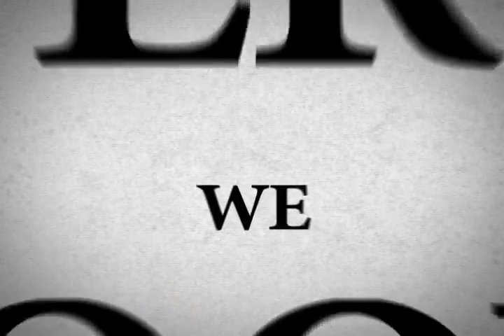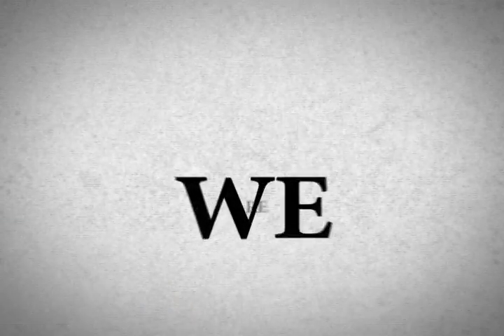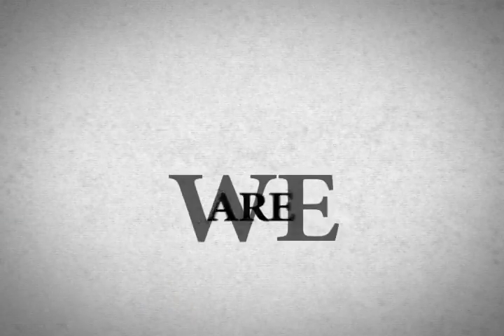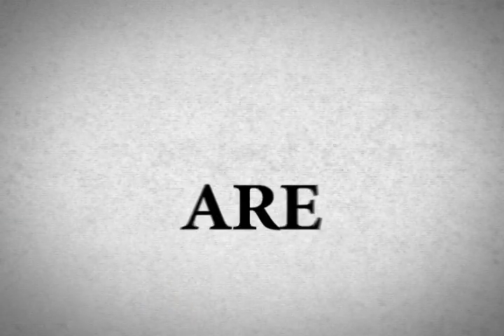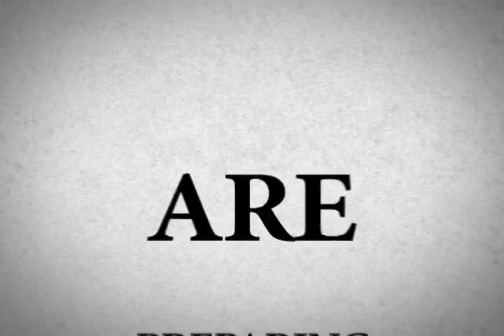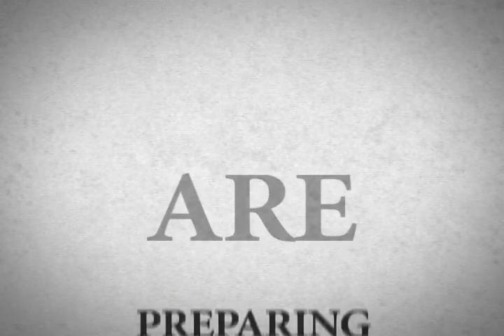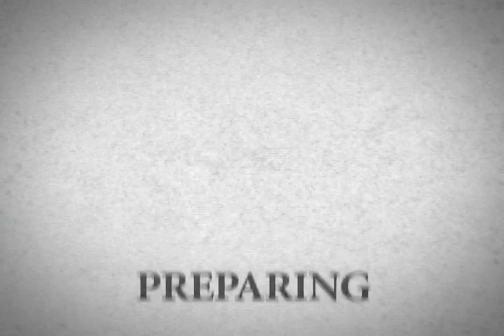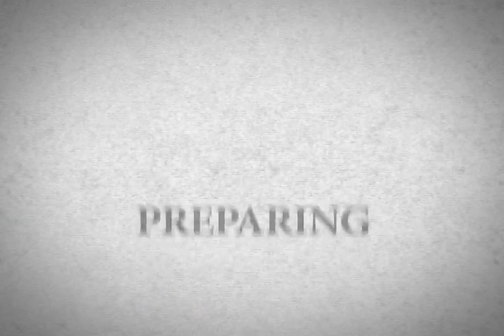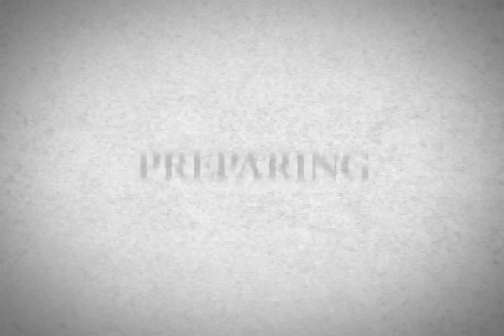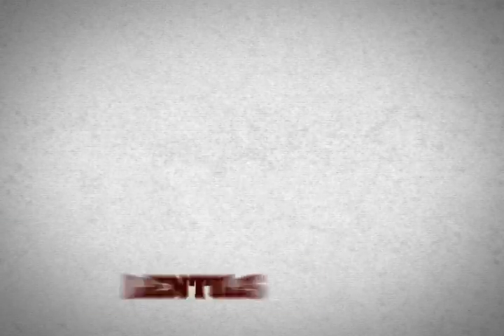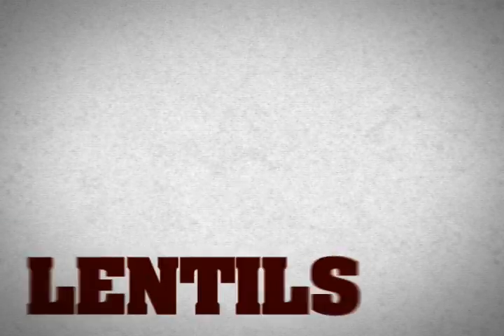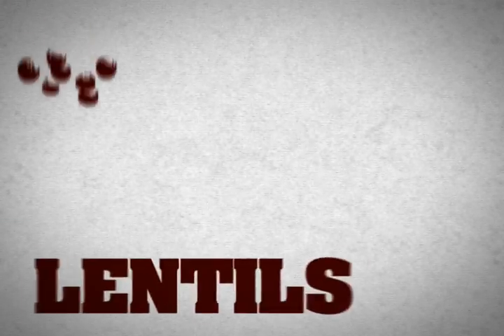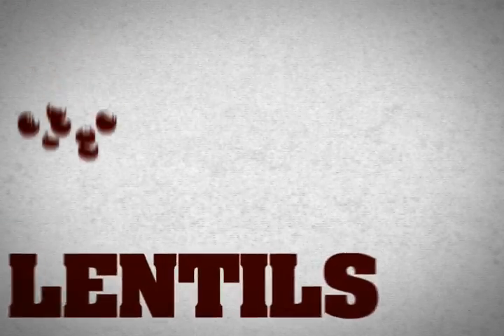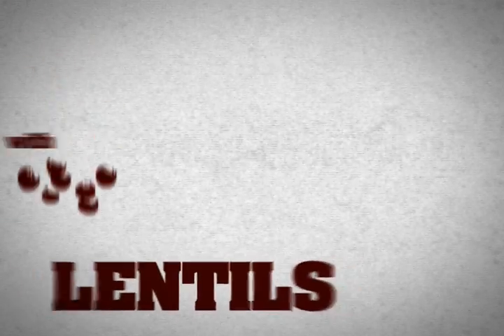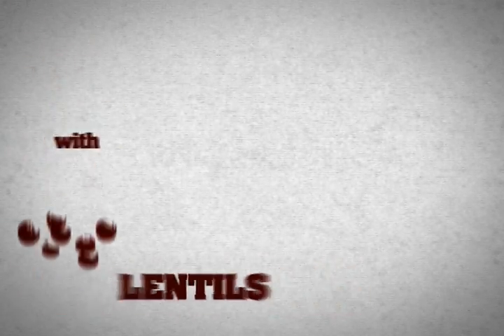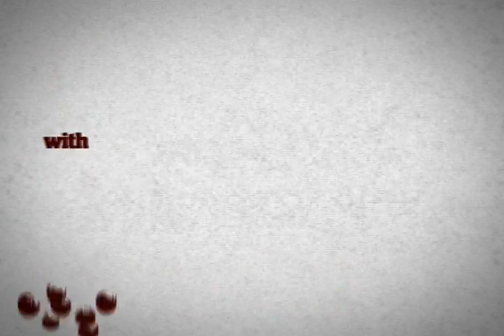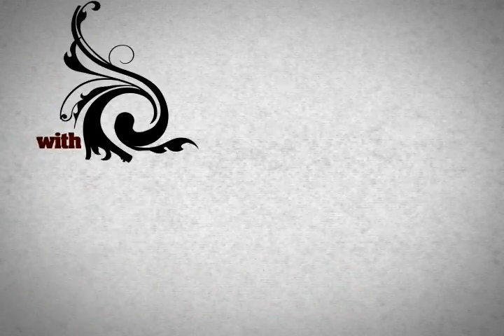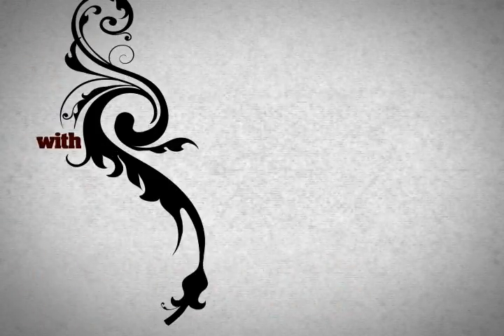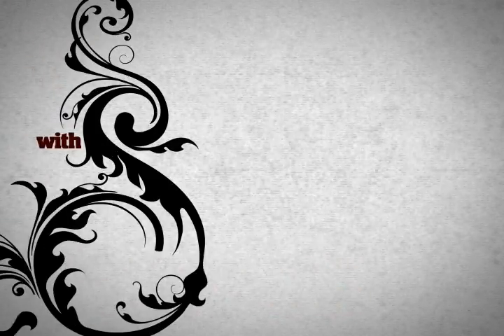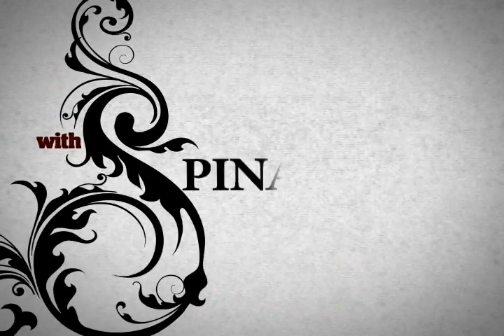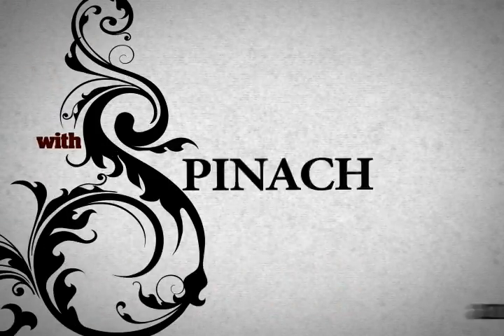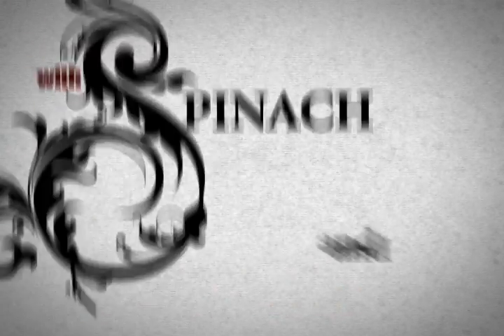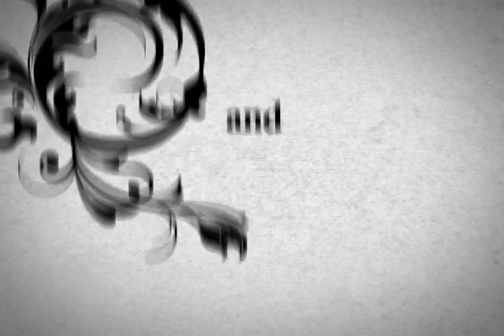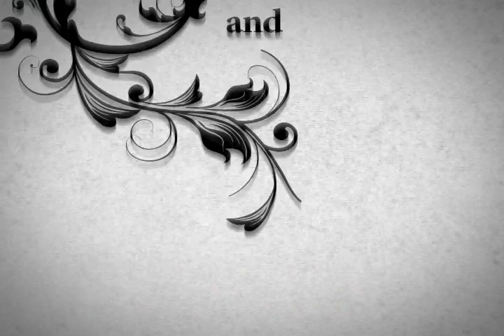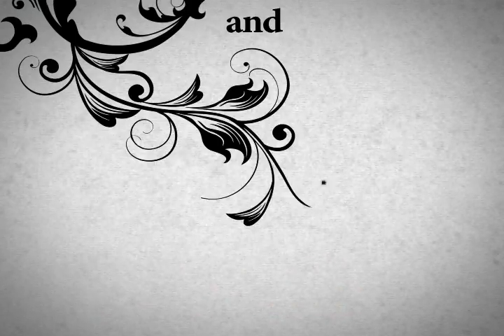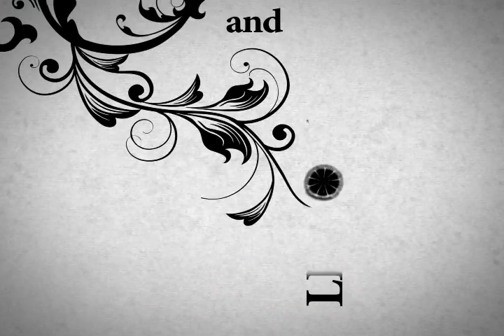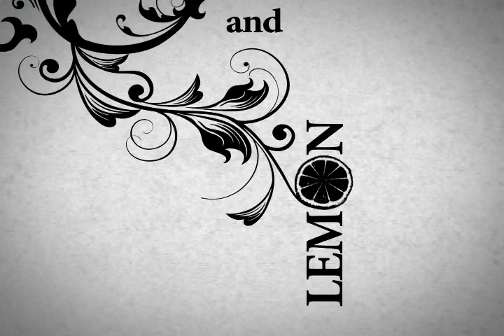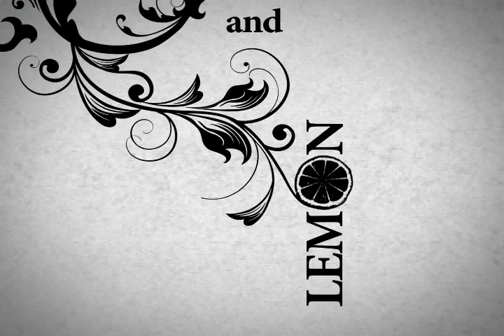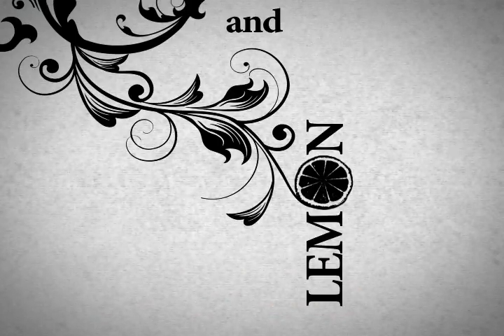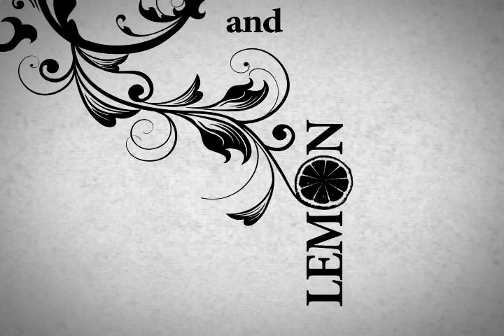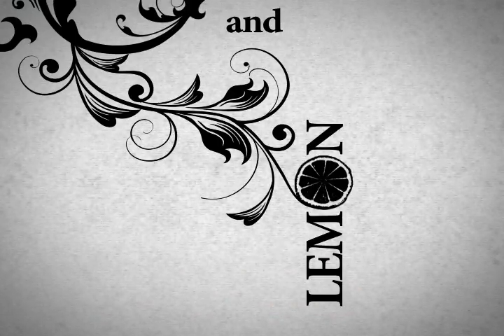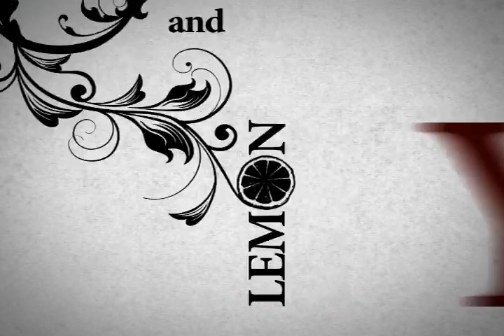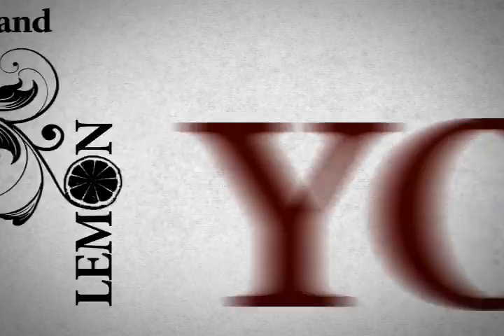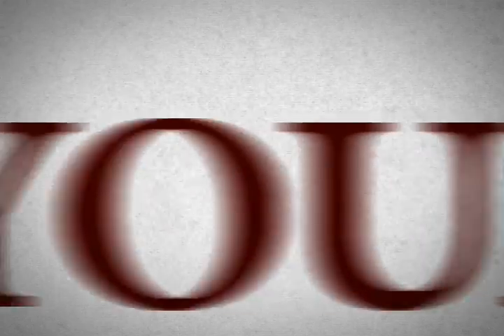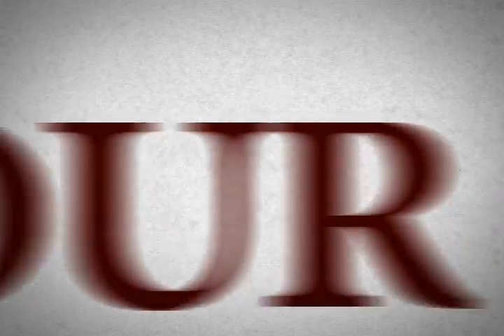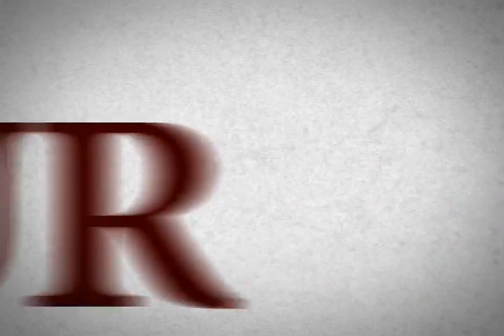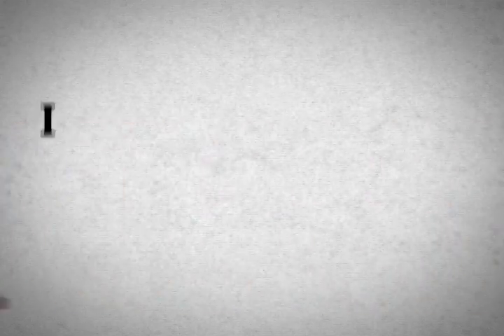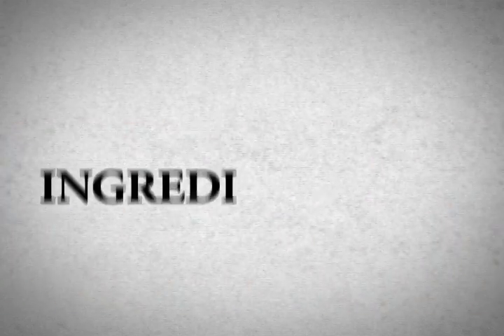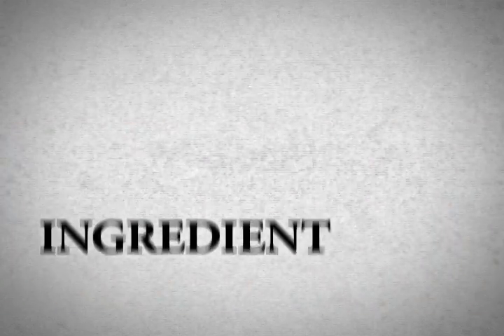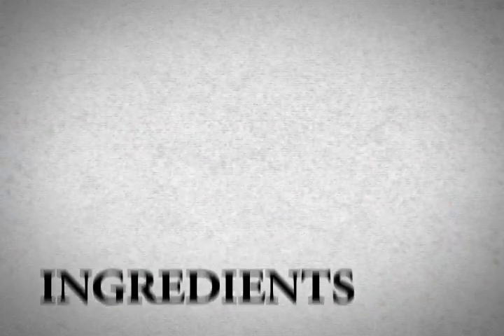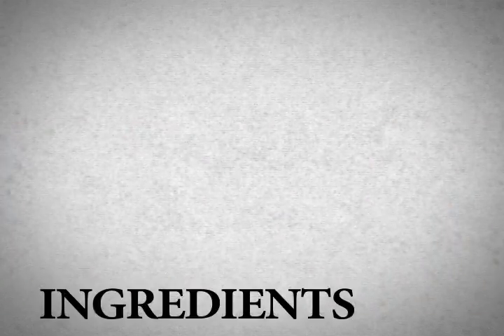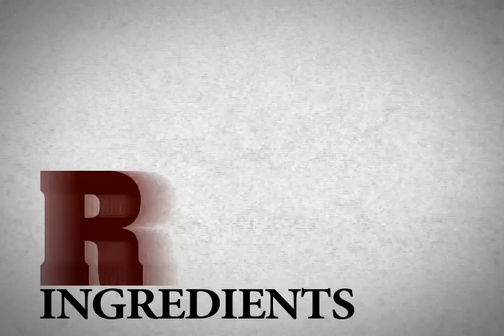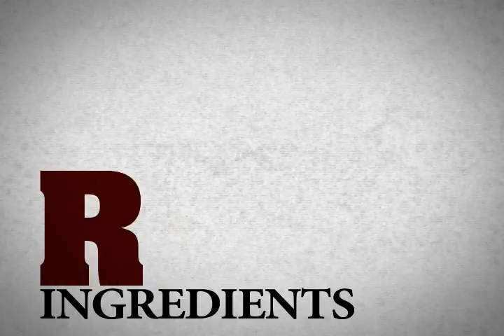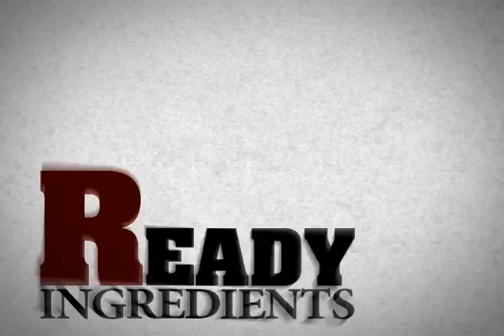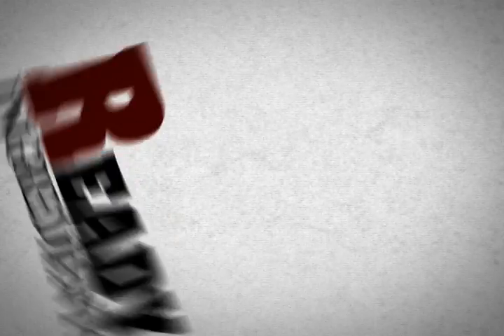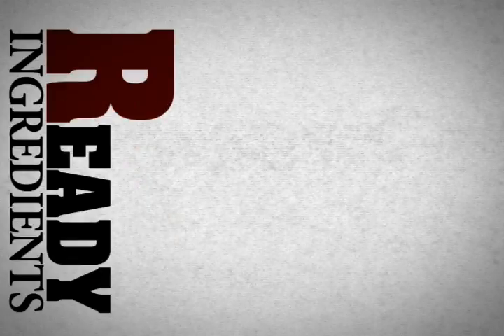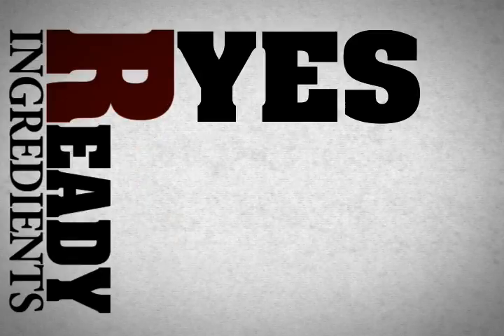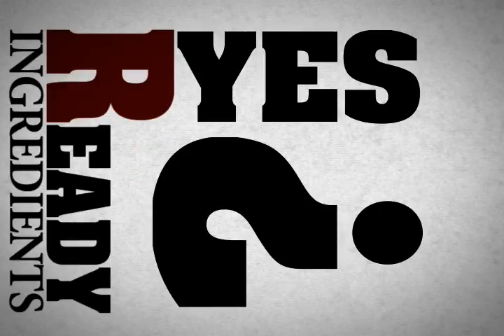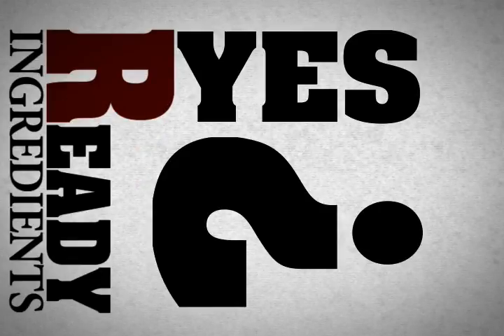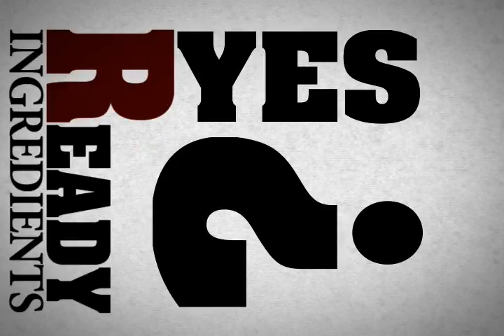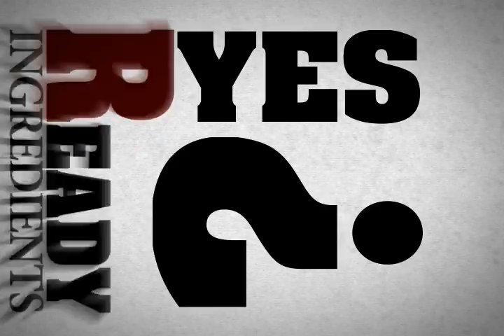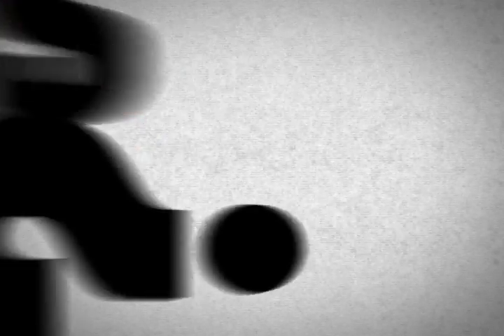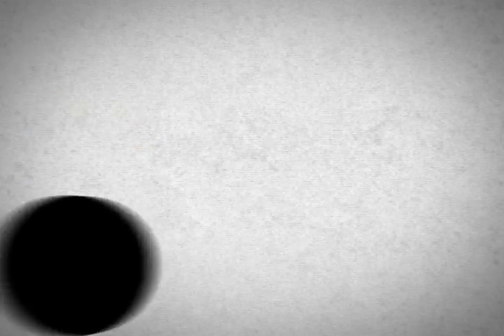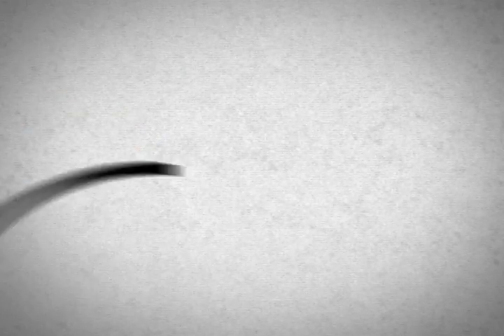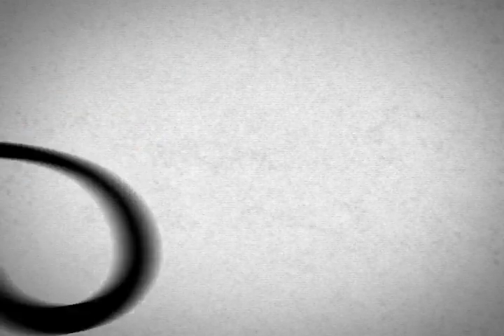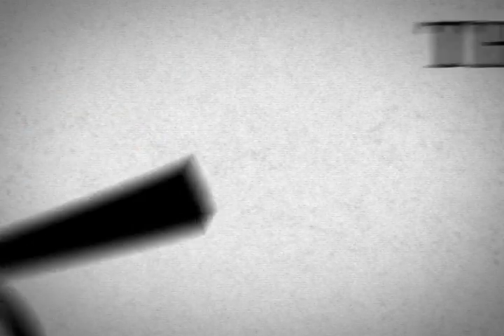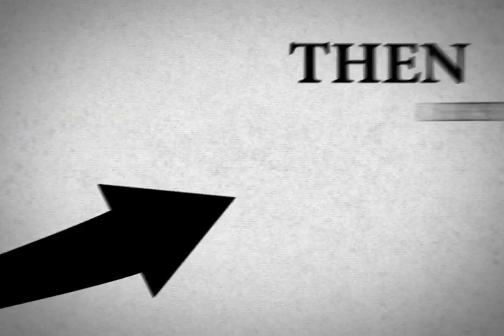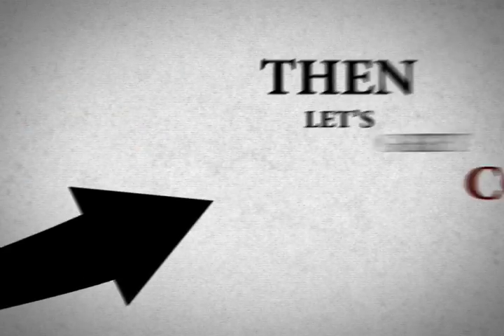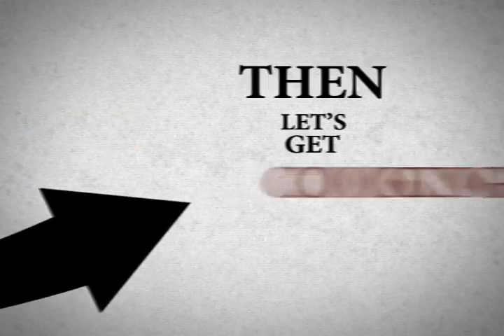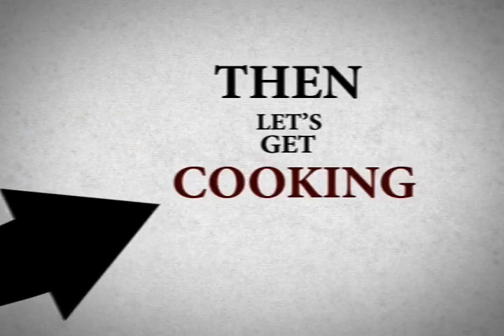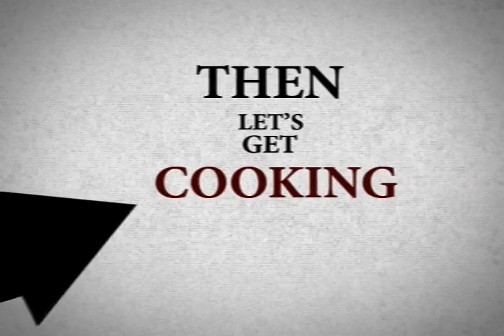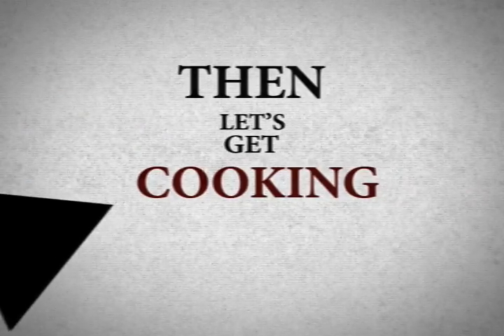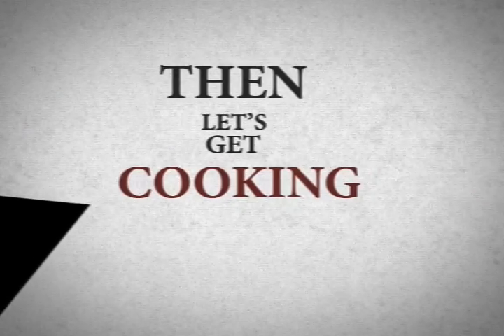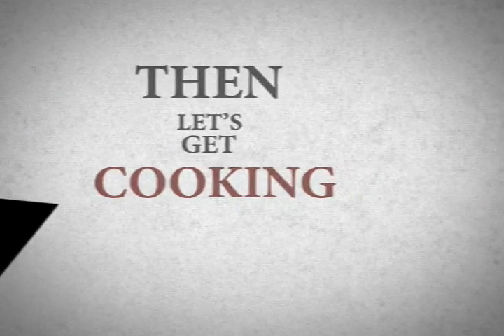We are preparing lentils with spinach and lemon. Your ingredients are ready, yes? Then let's get cooking.